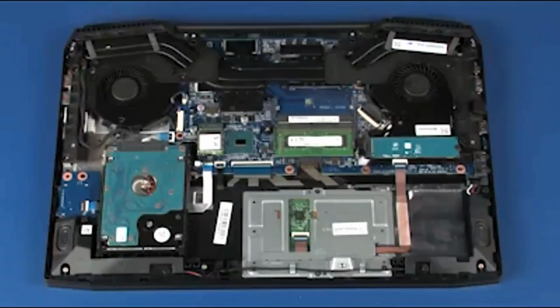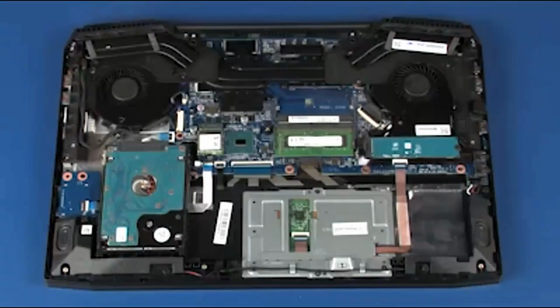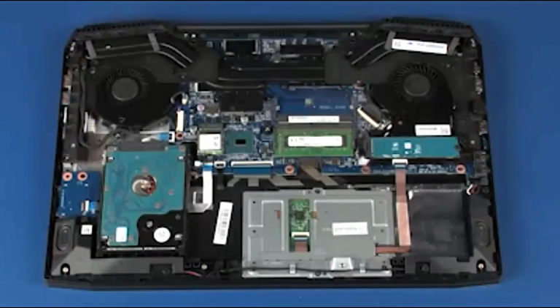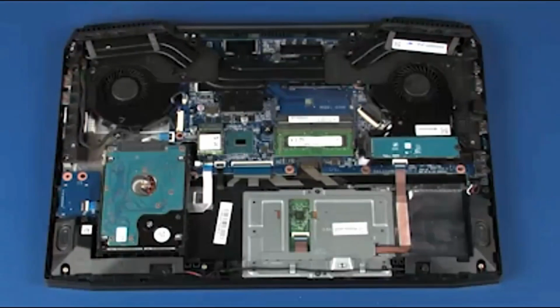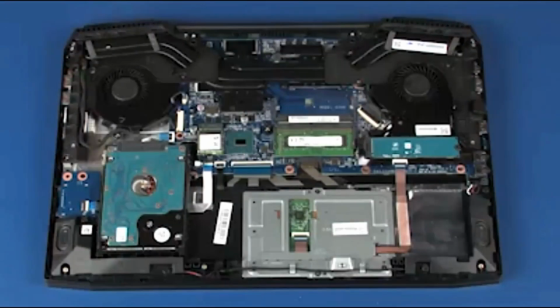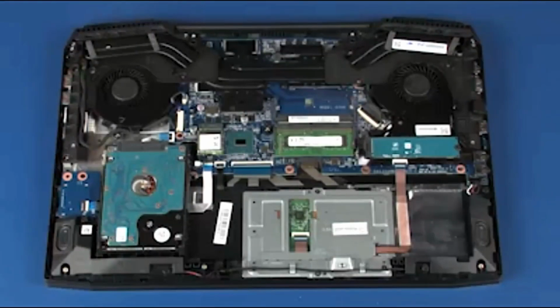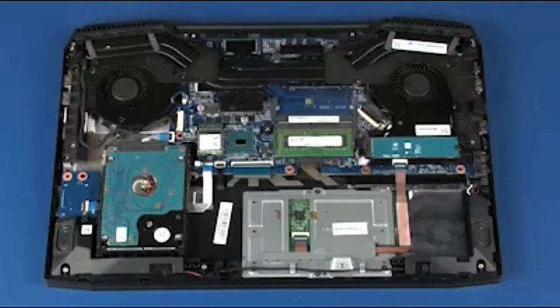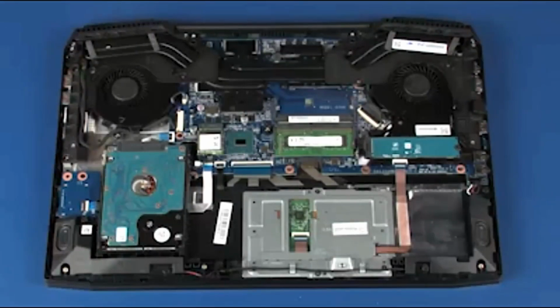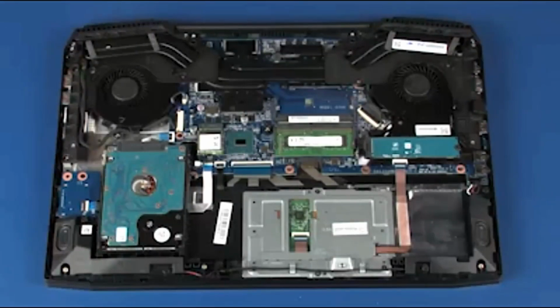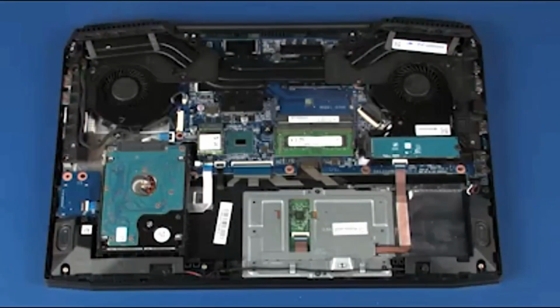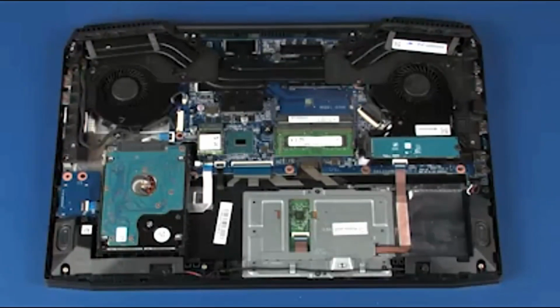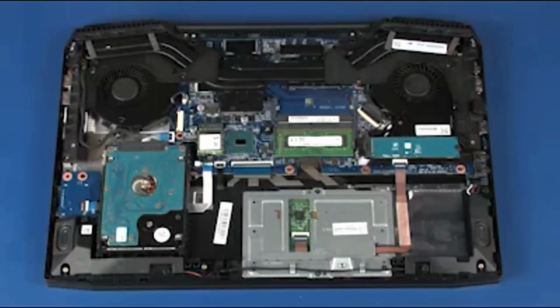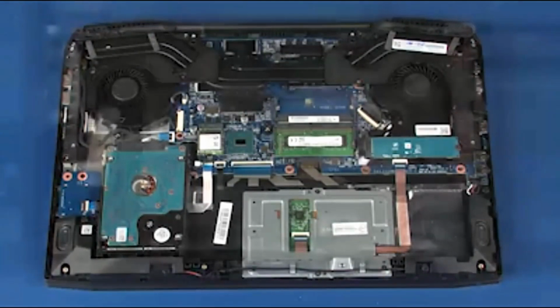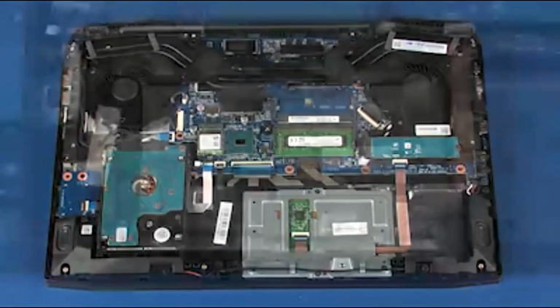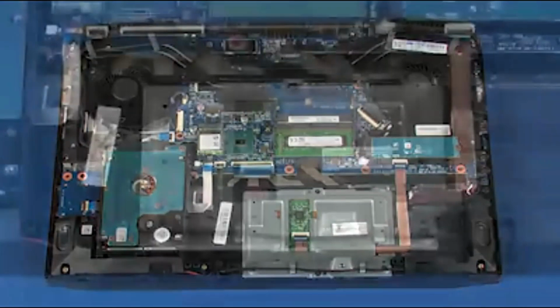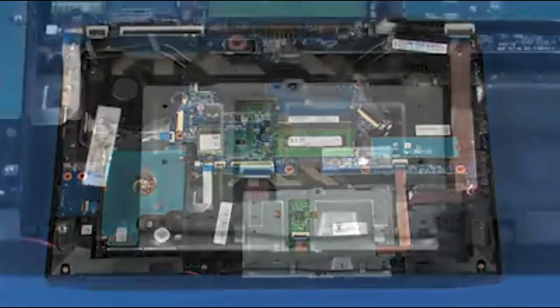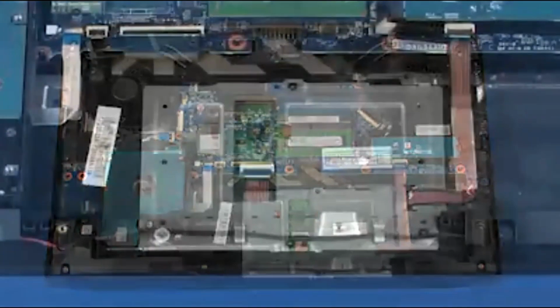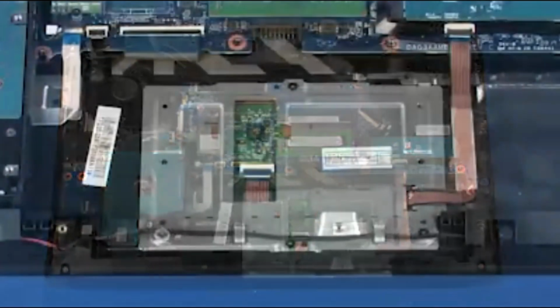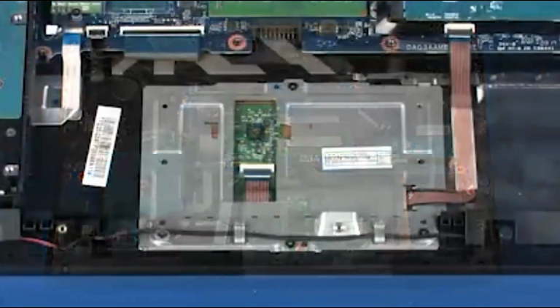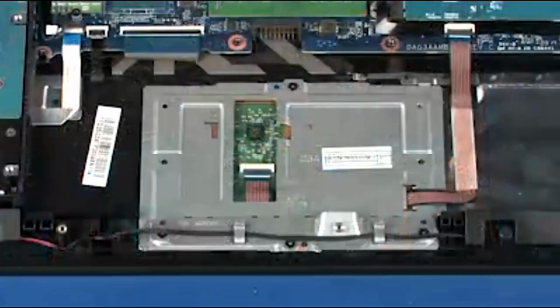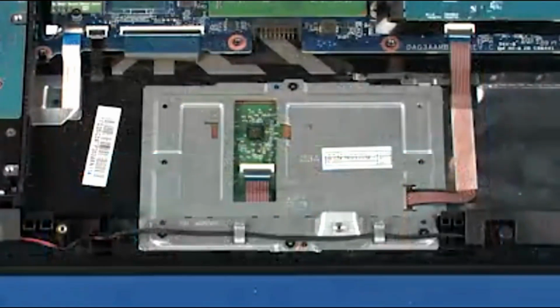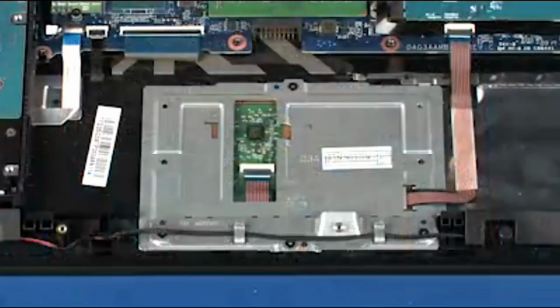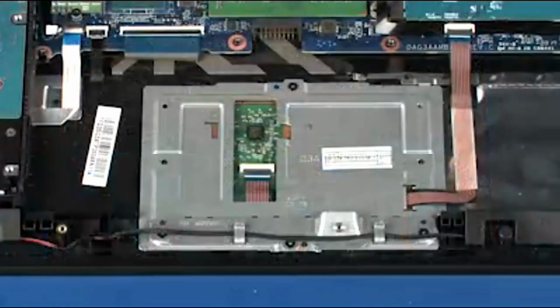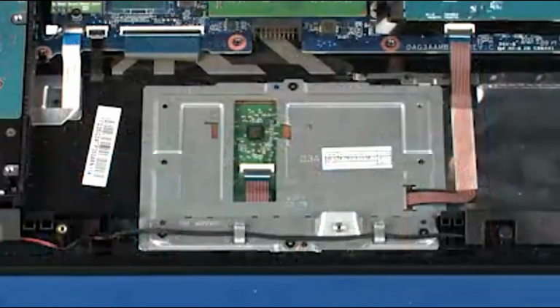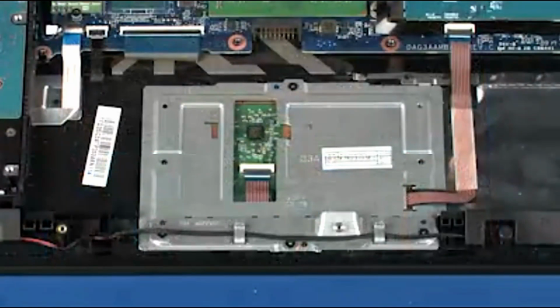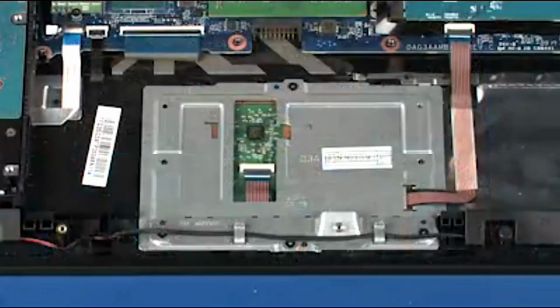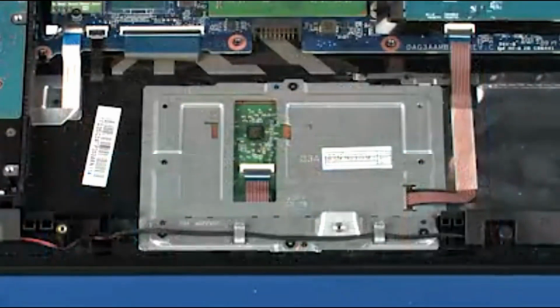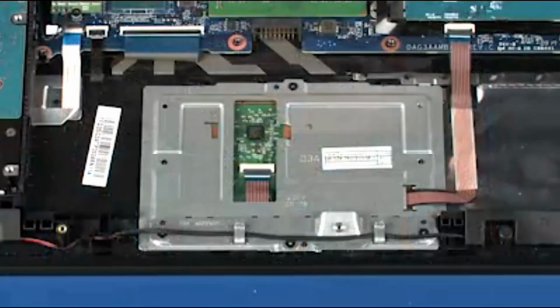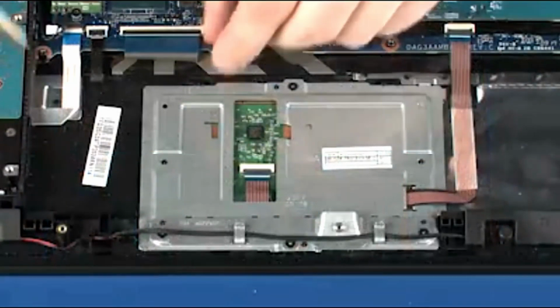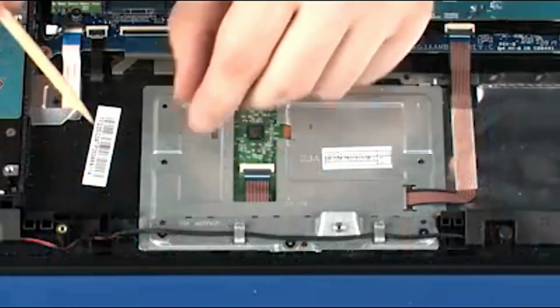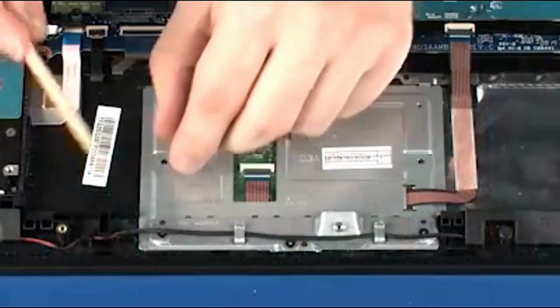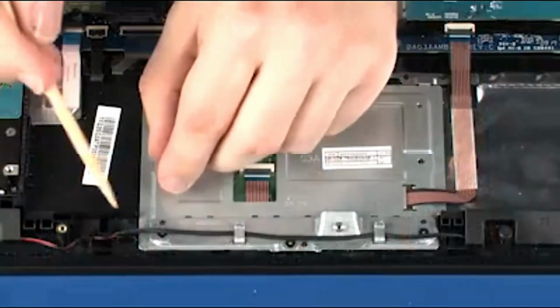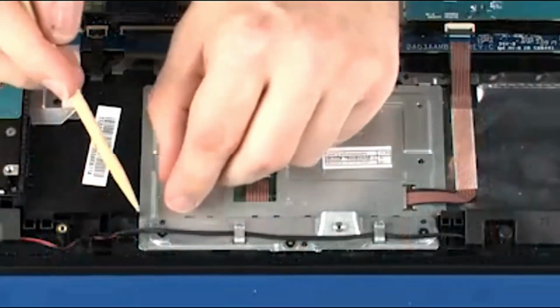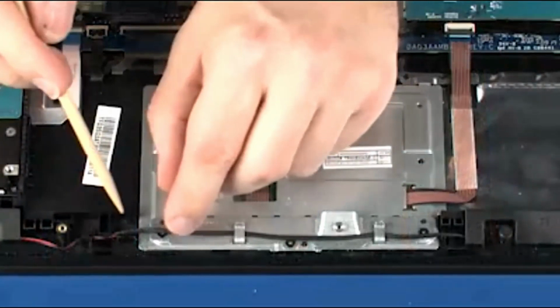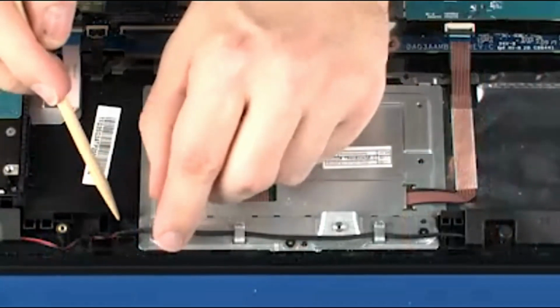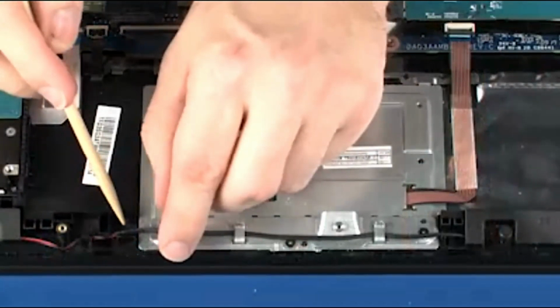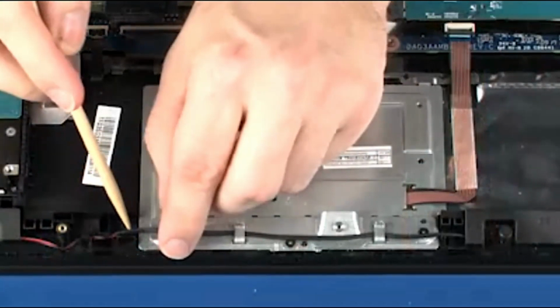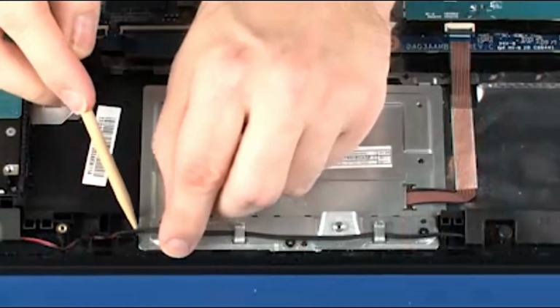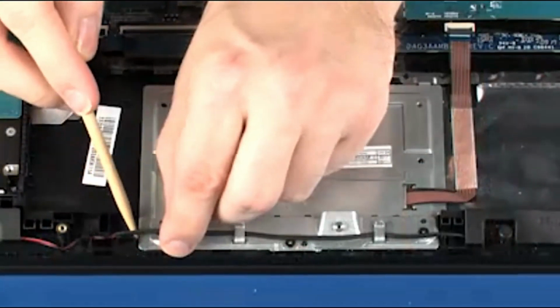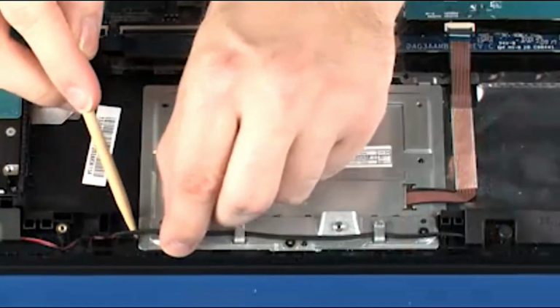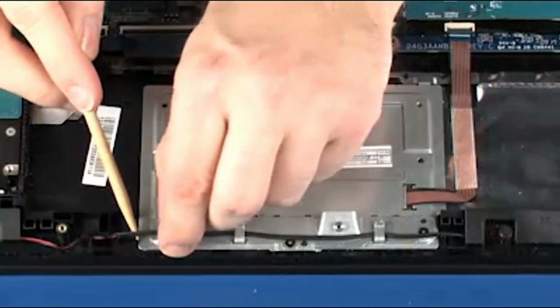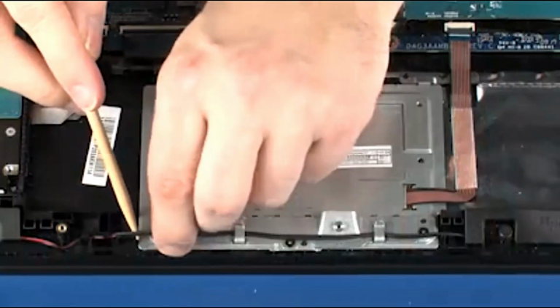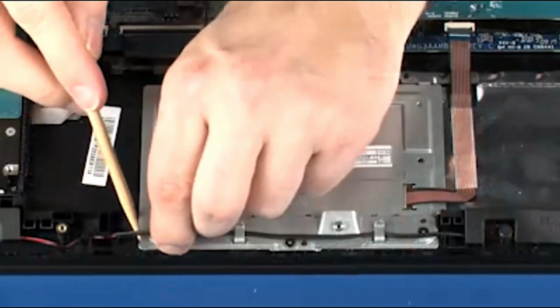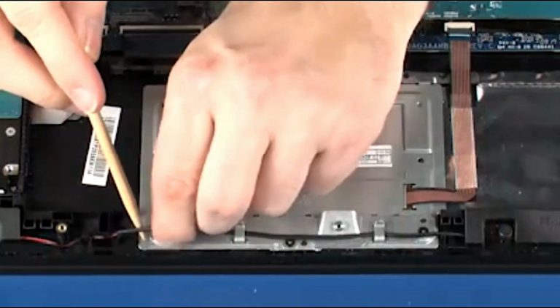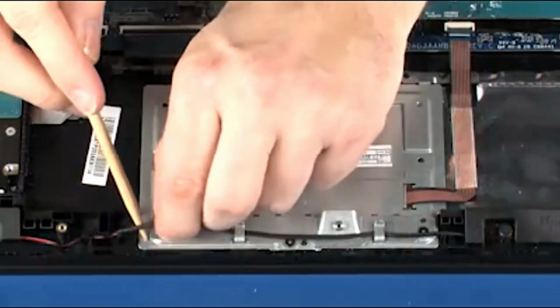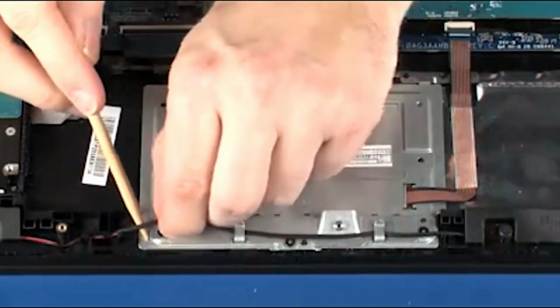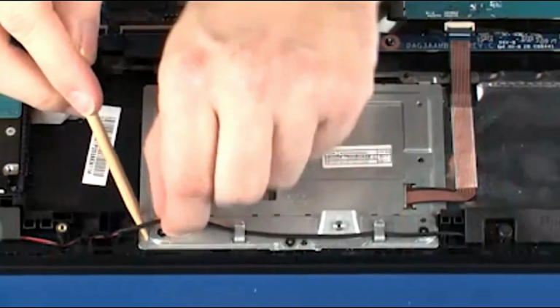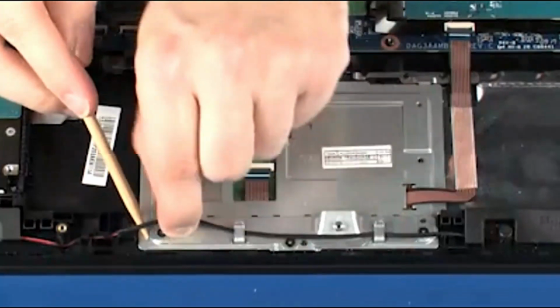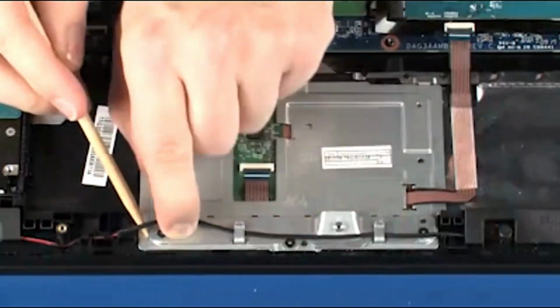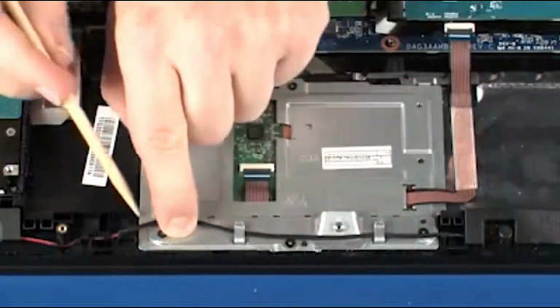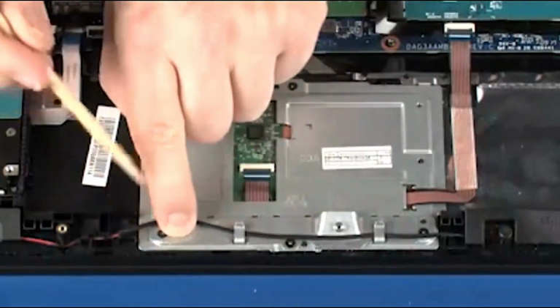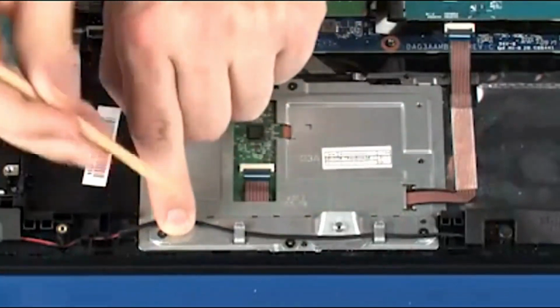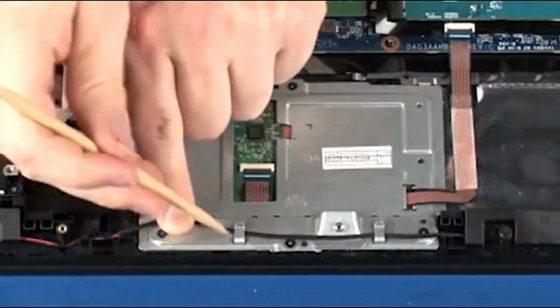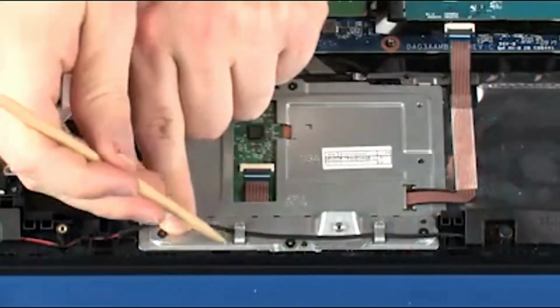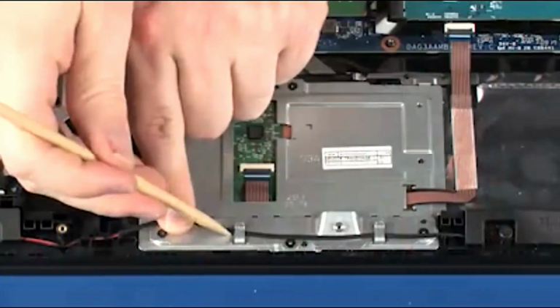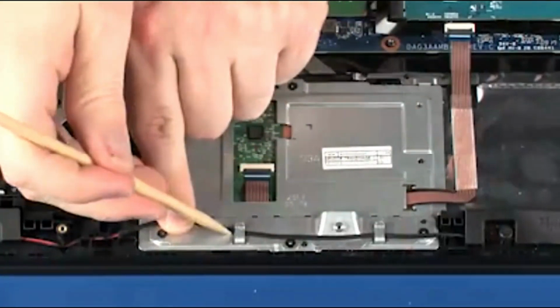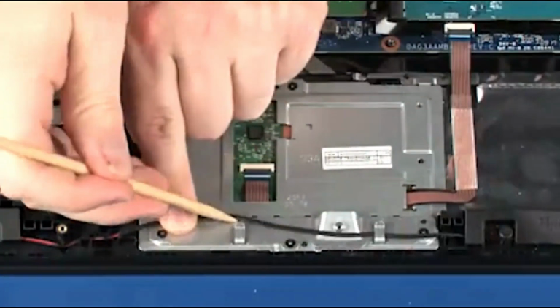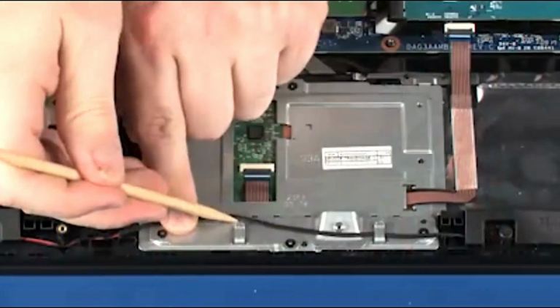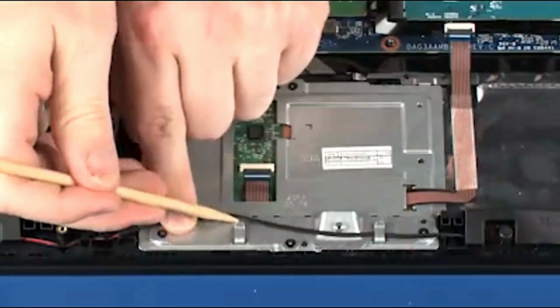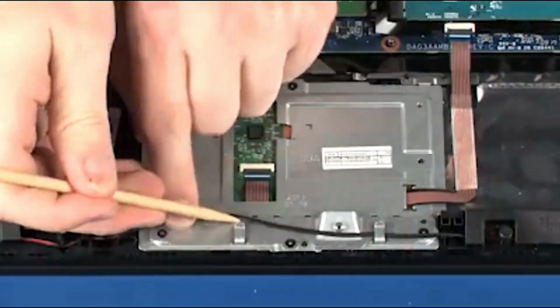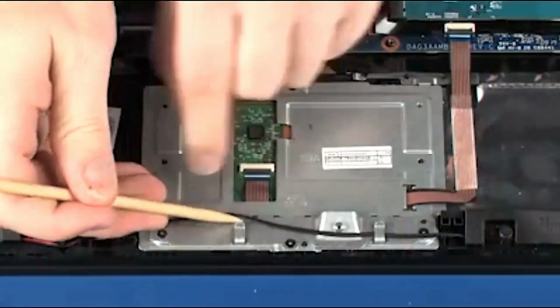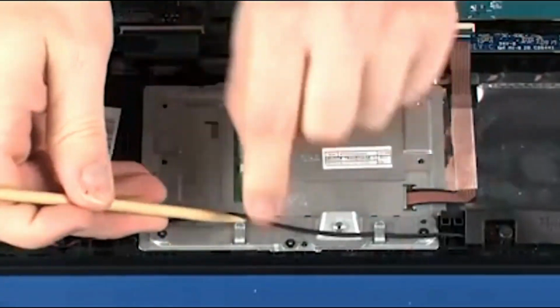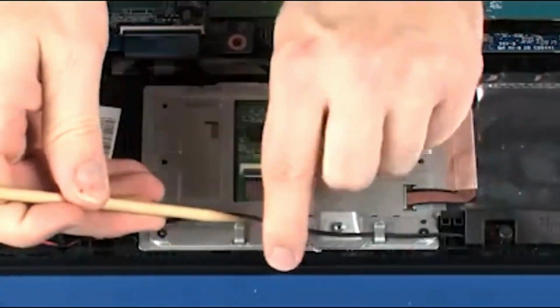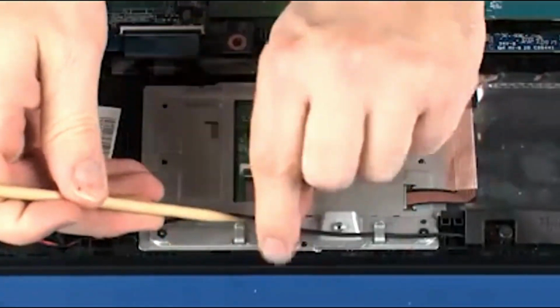Removal. Remove the speaker cable from the routing tabs on the touchpad button board bracket.